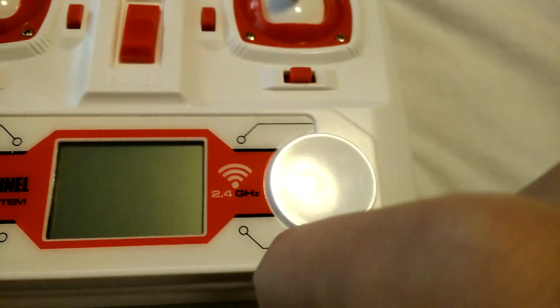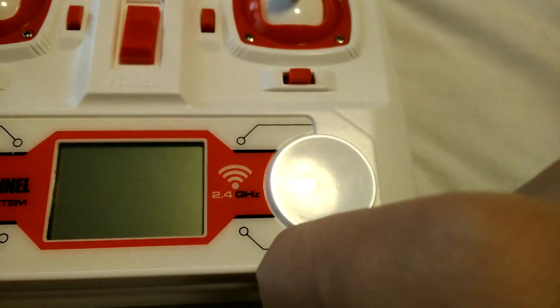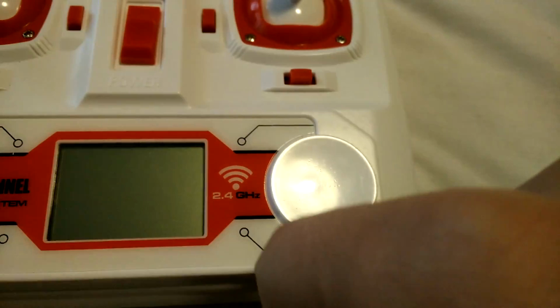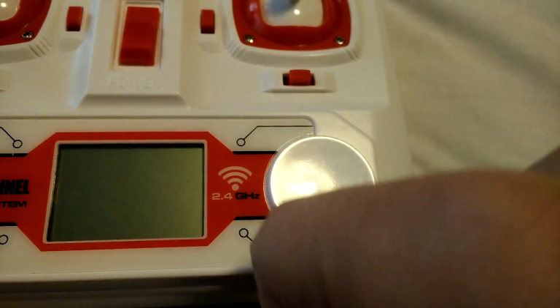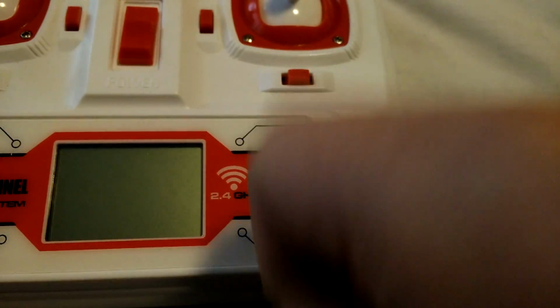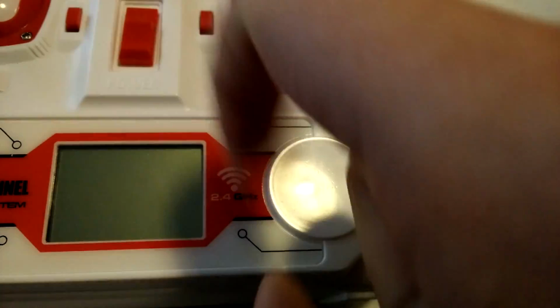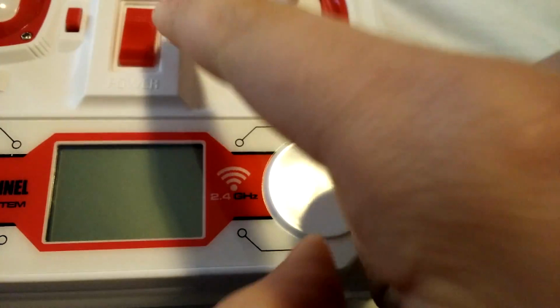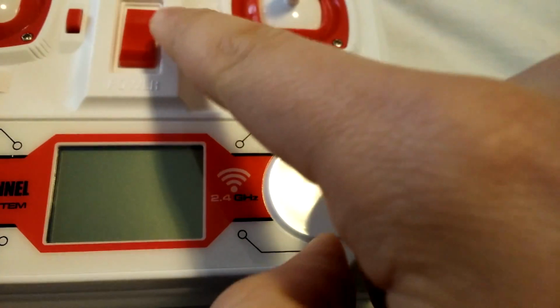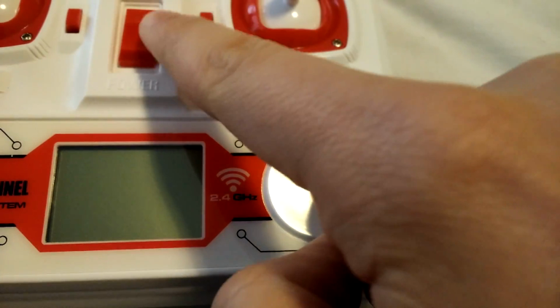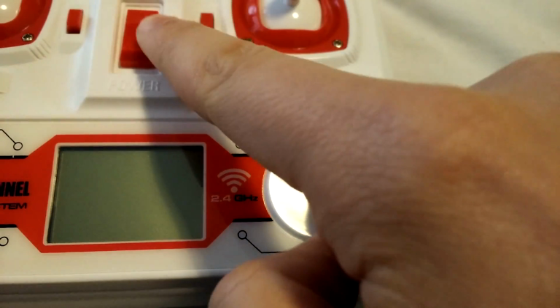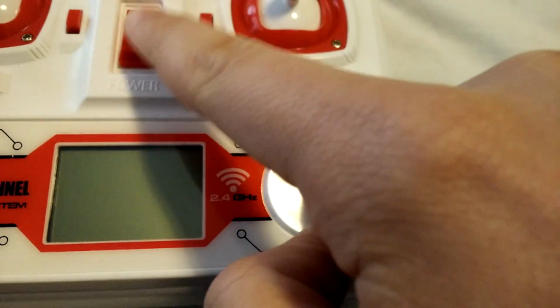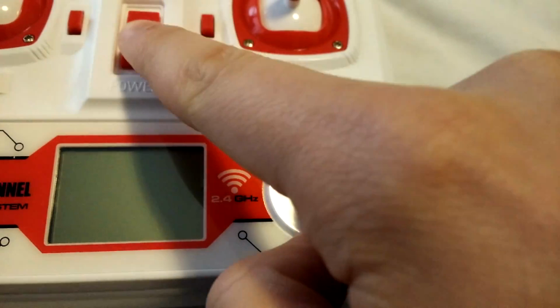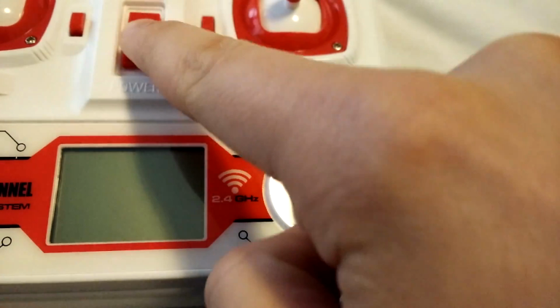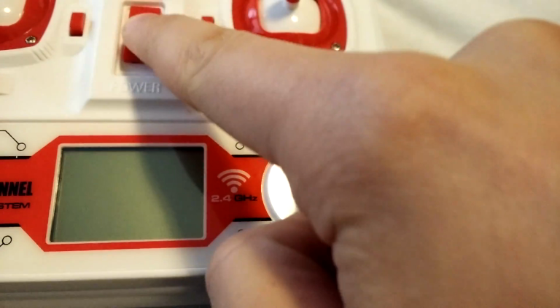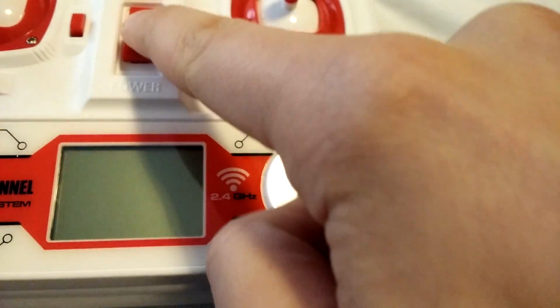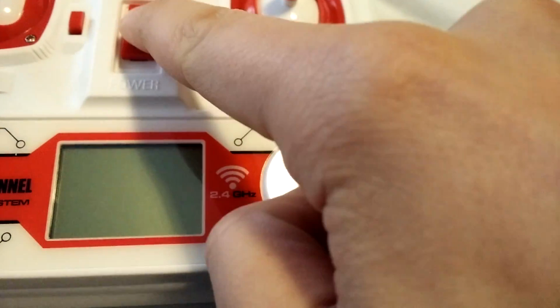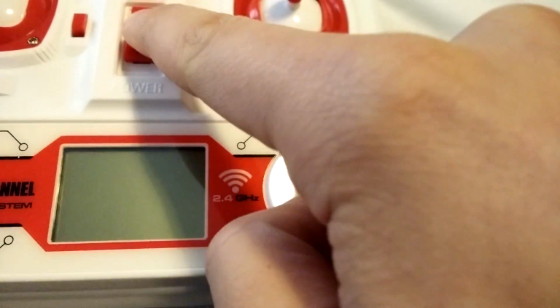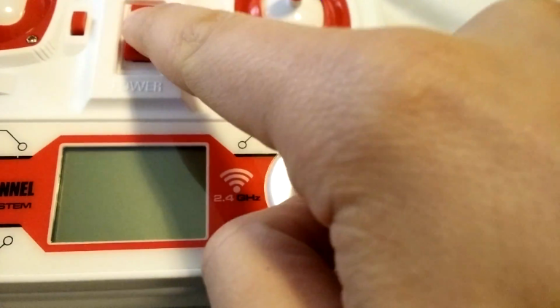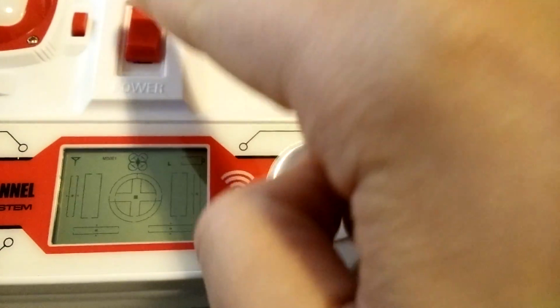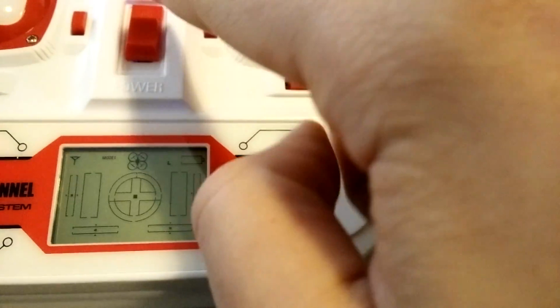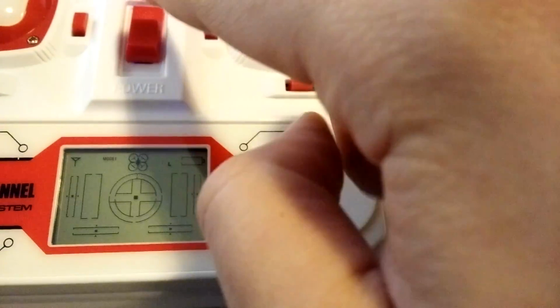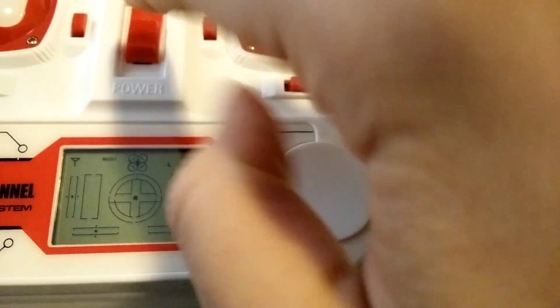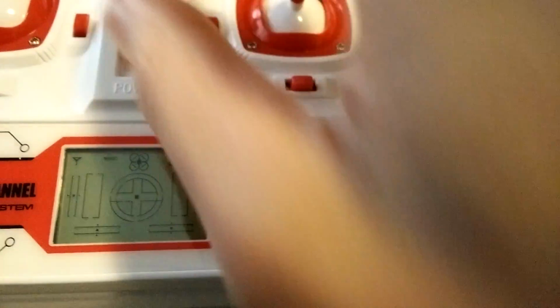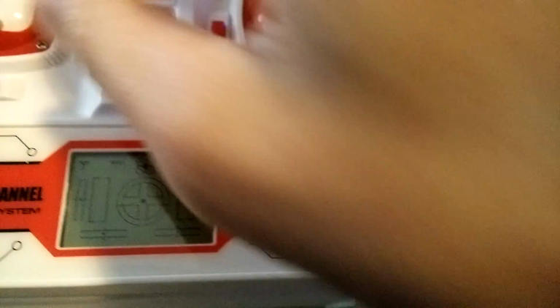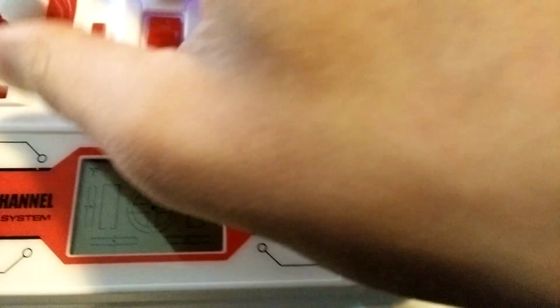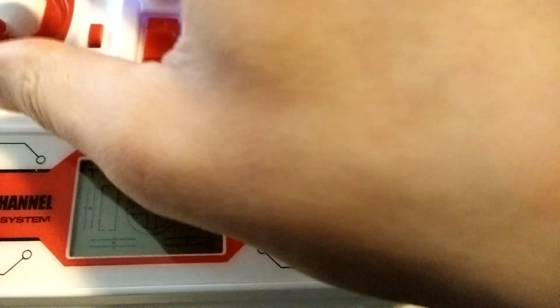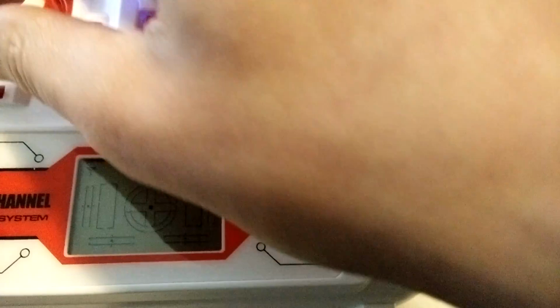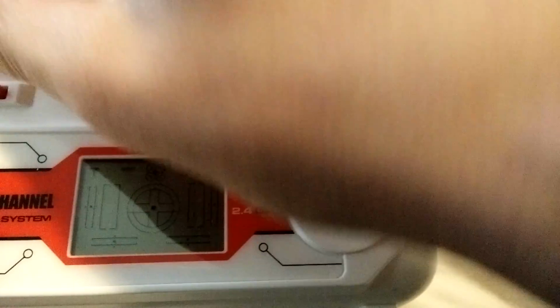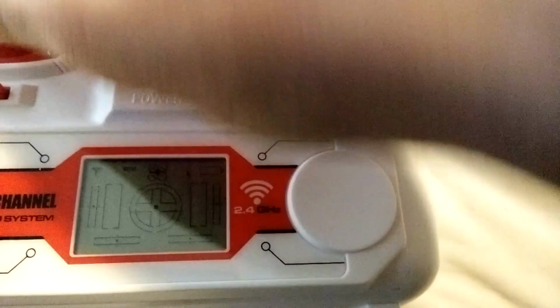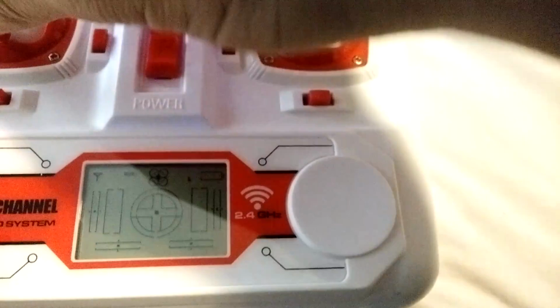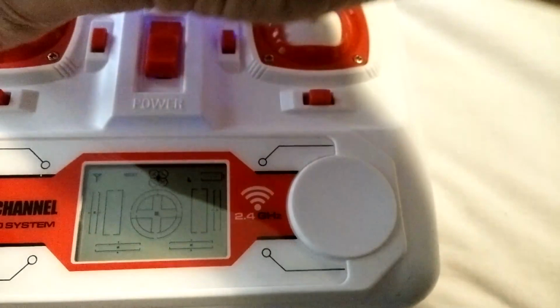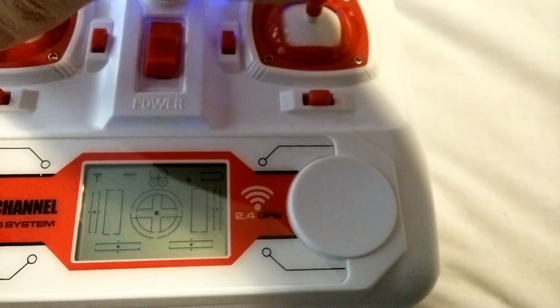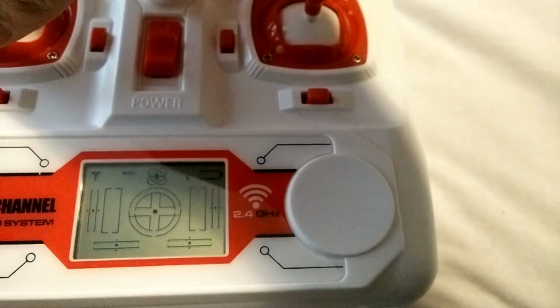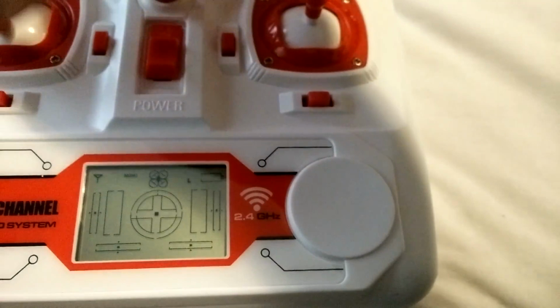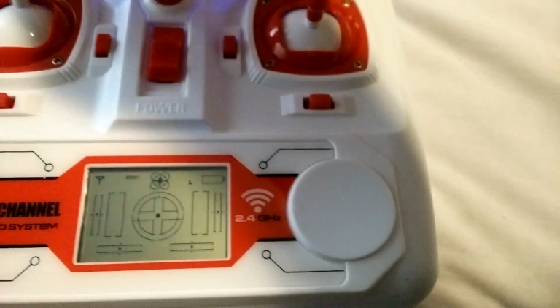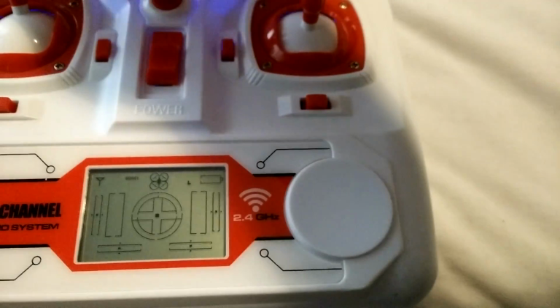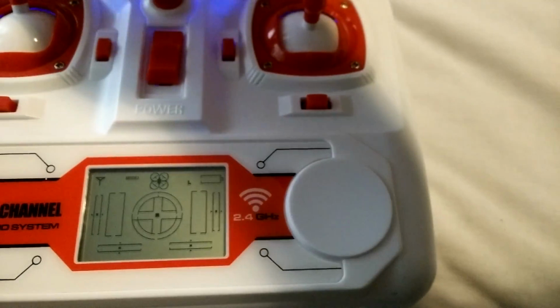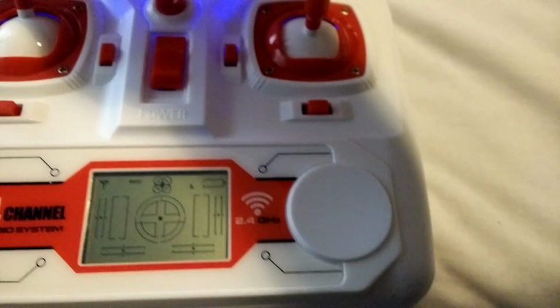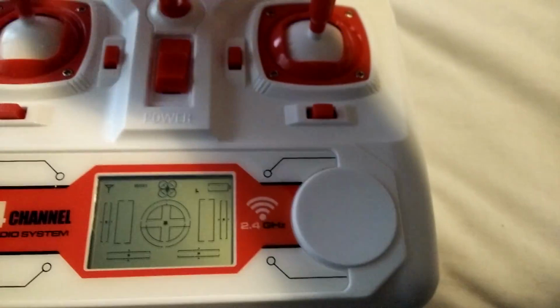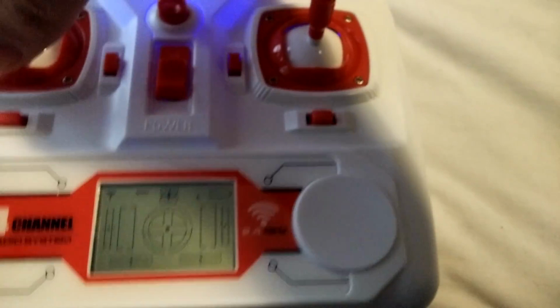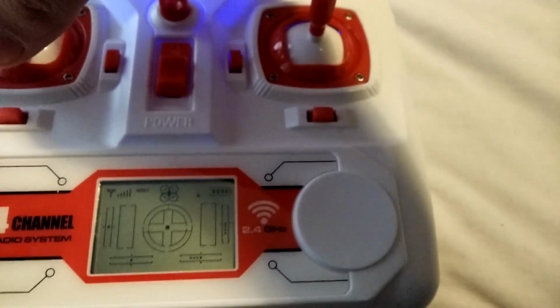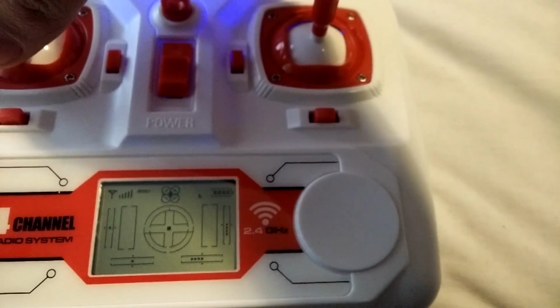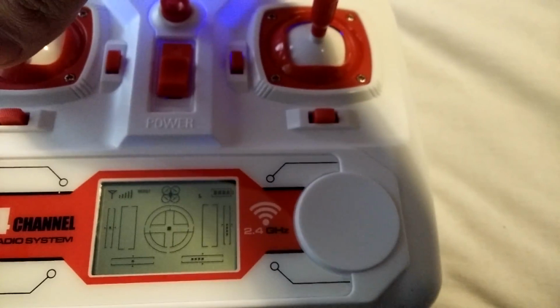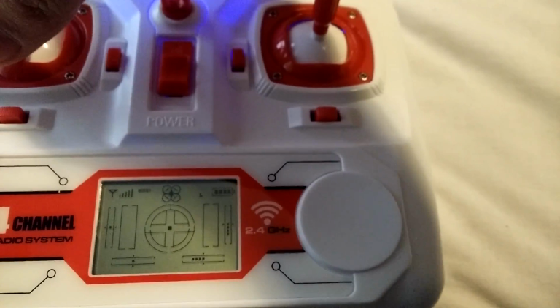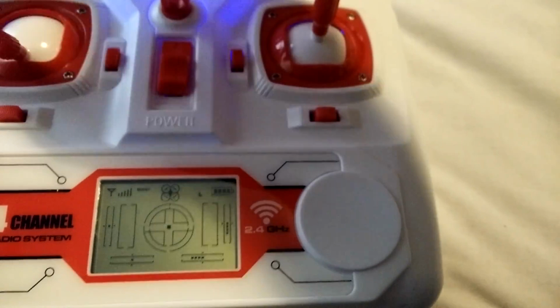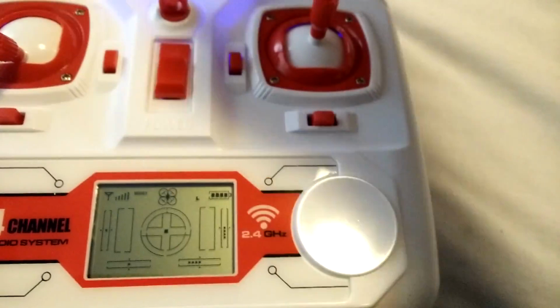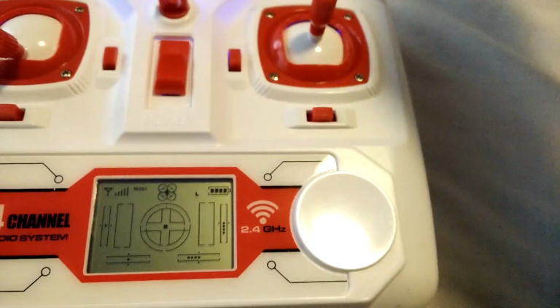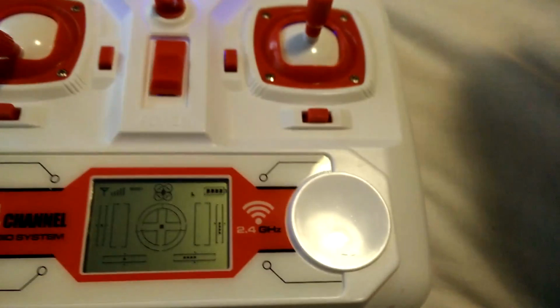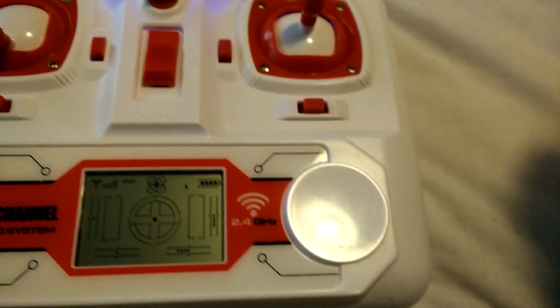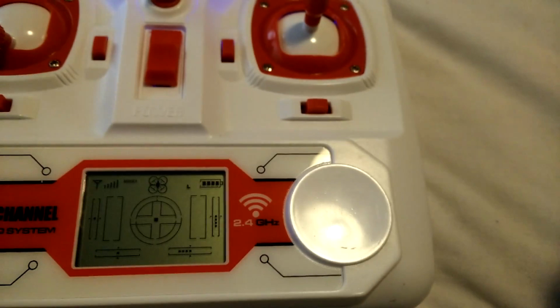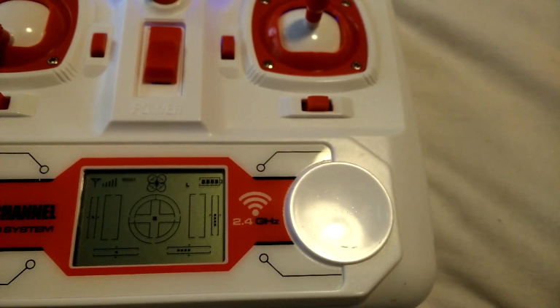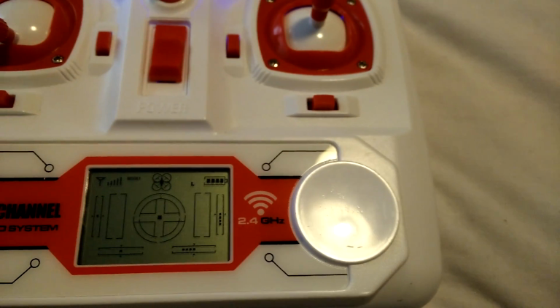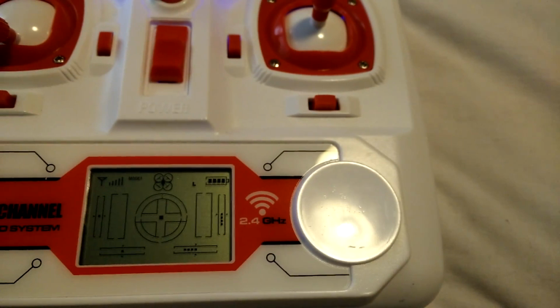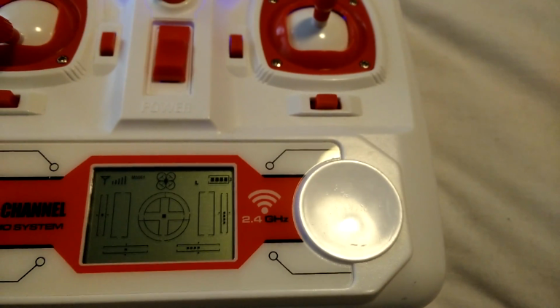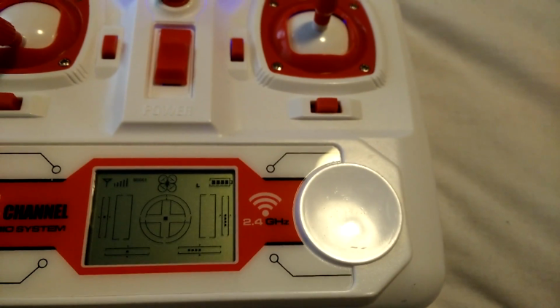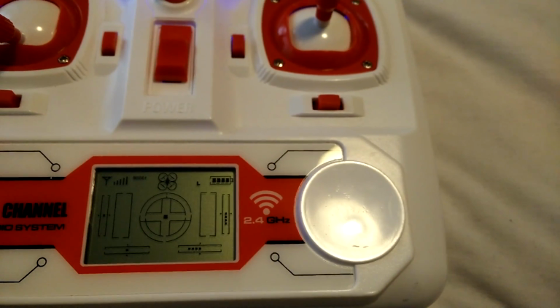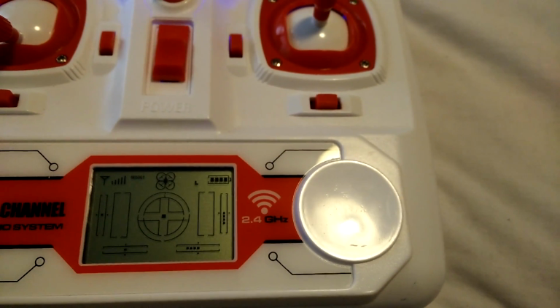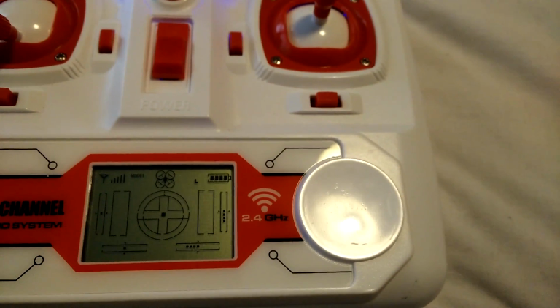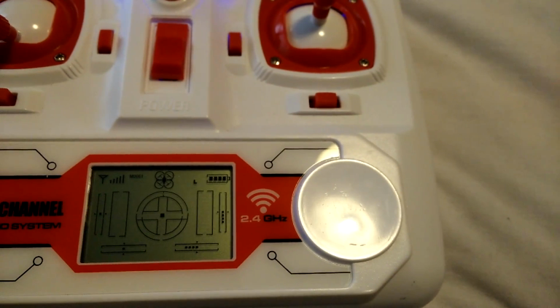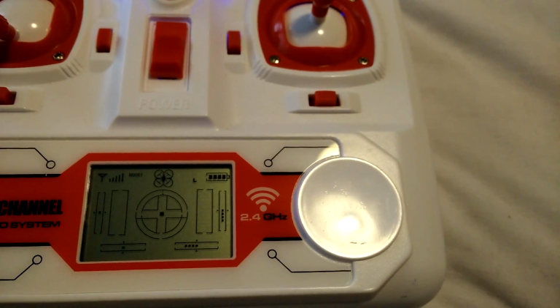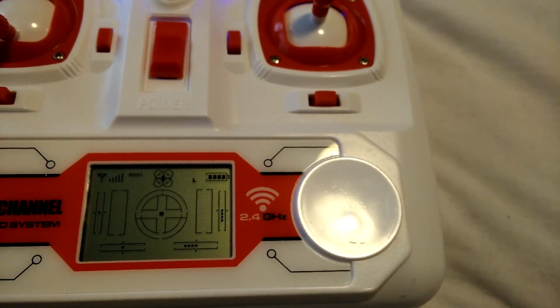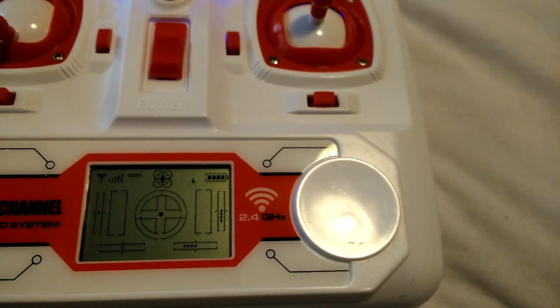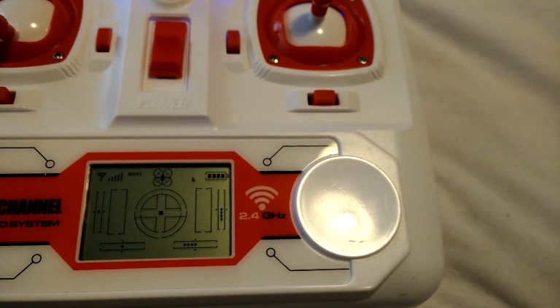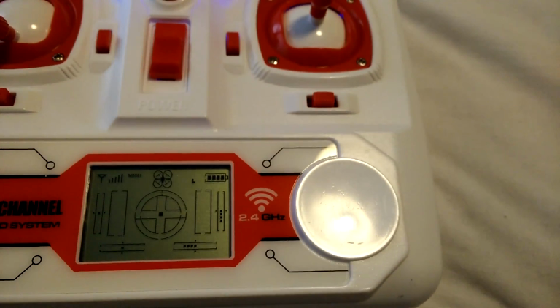I just wanted to show that it does actually save the trim values that you put on your controller when you turn it on and off and rebind, which I think is quite a useful thing.